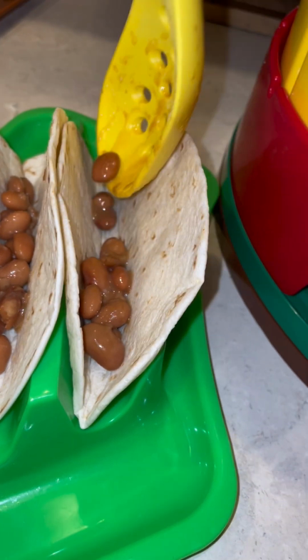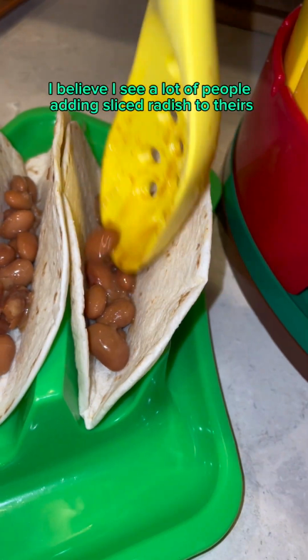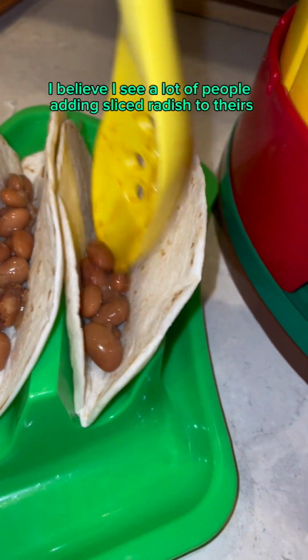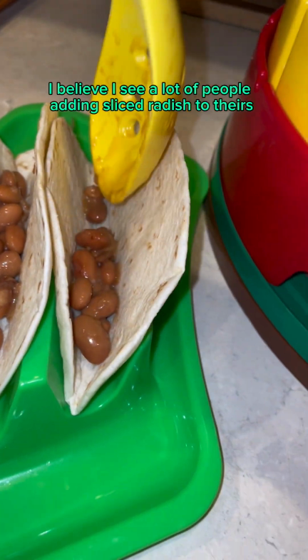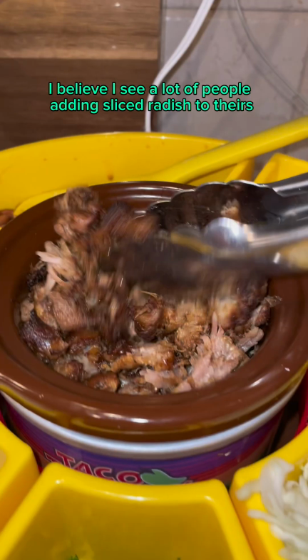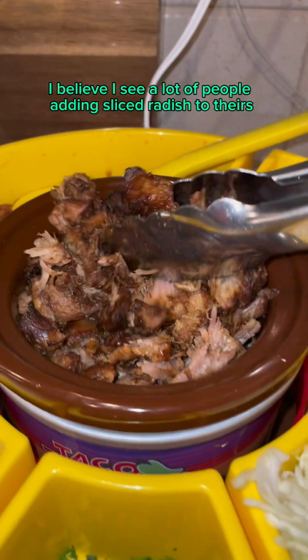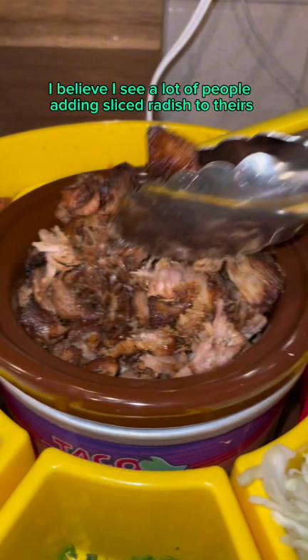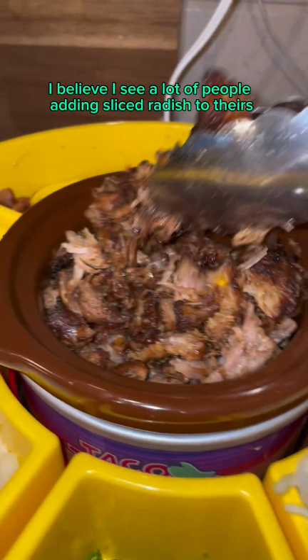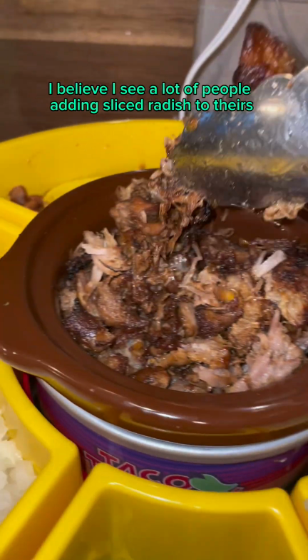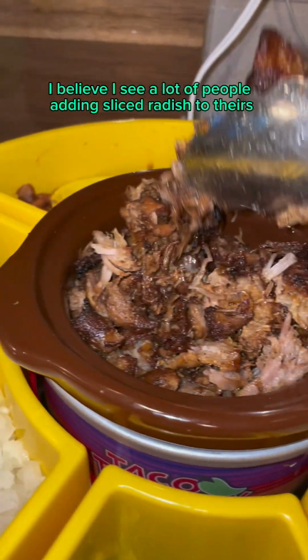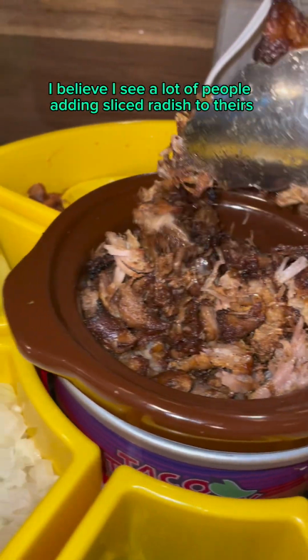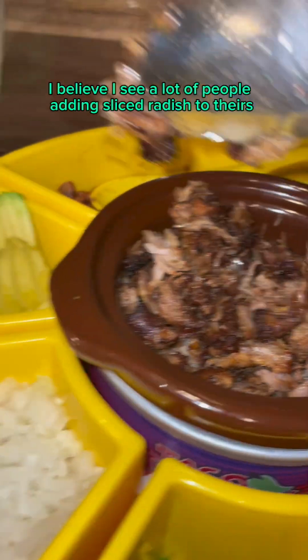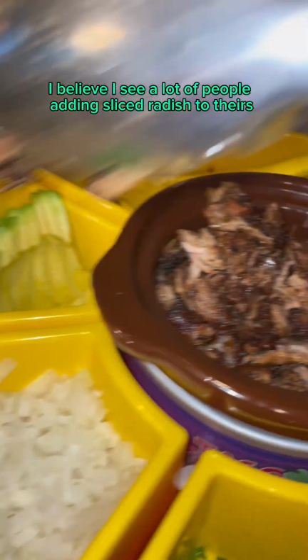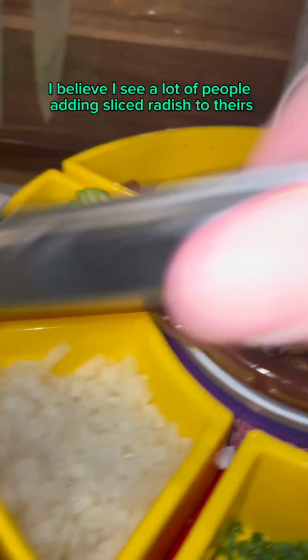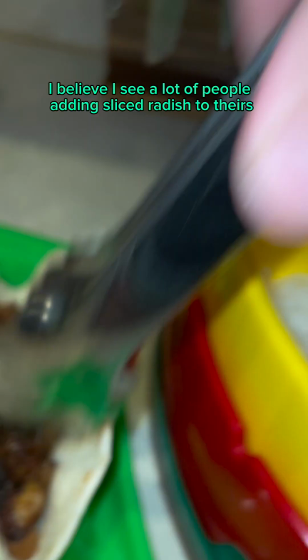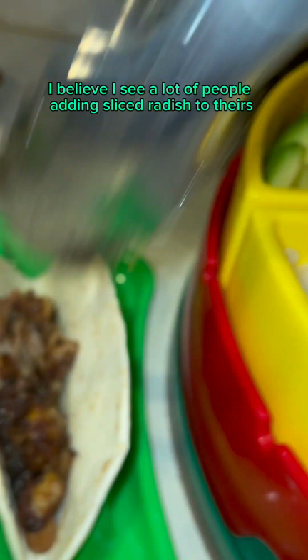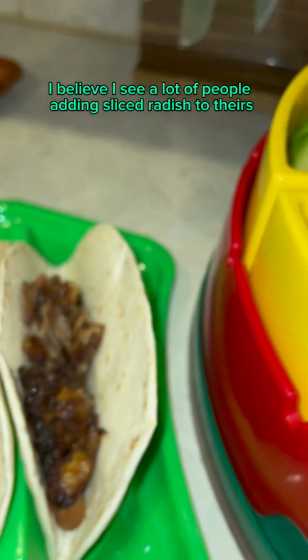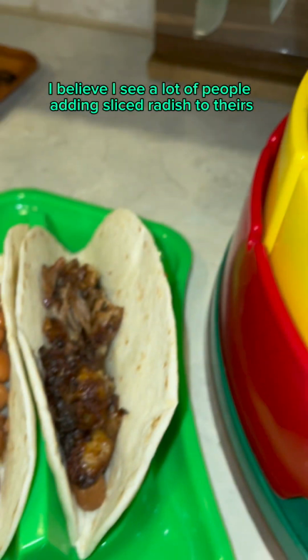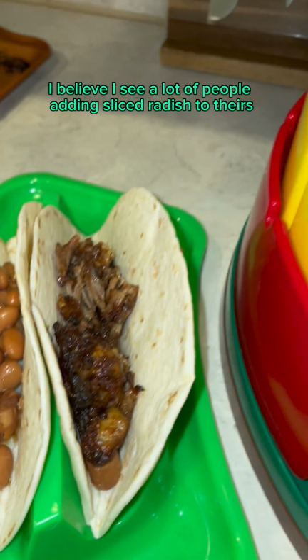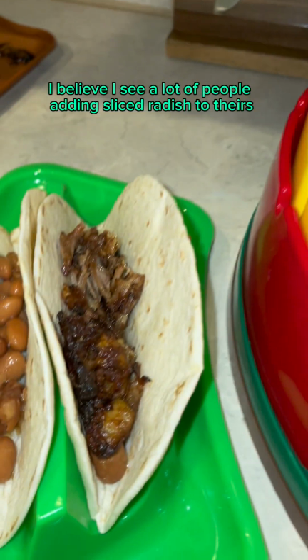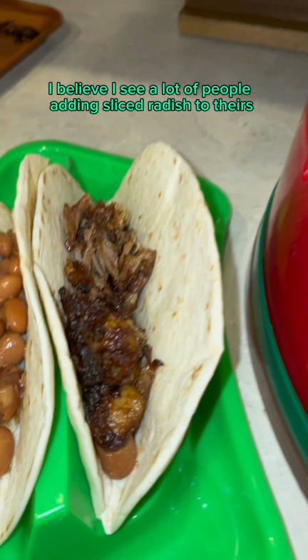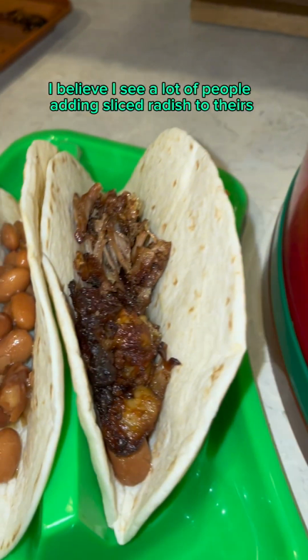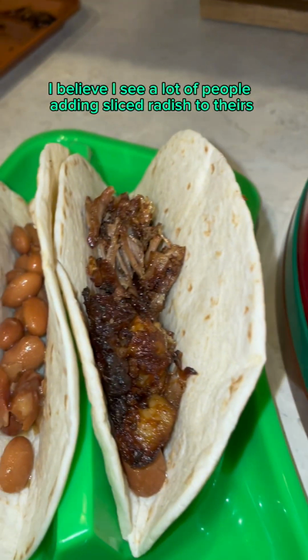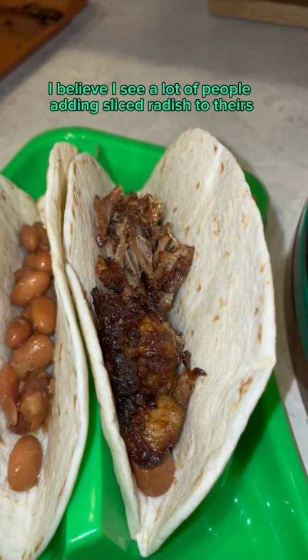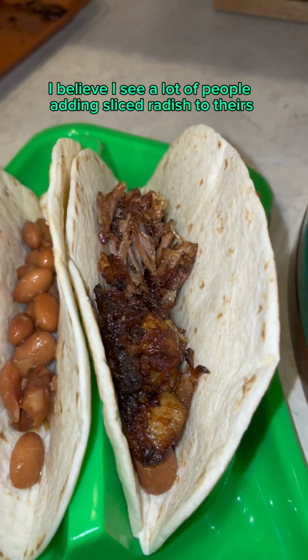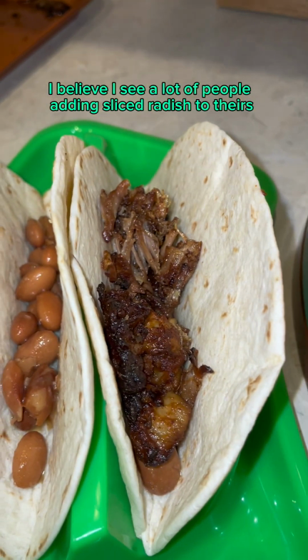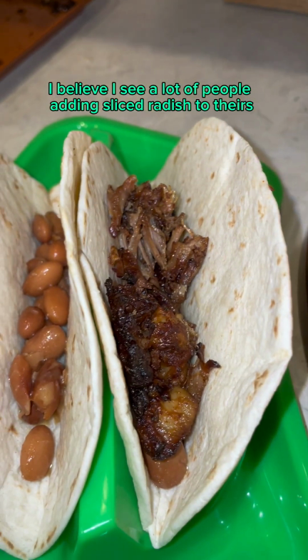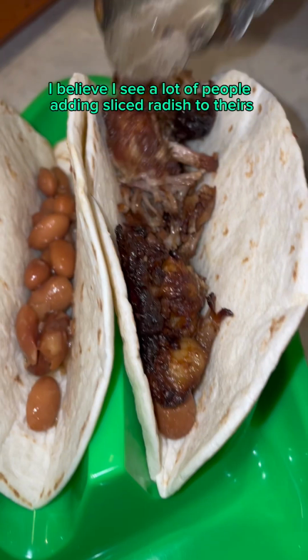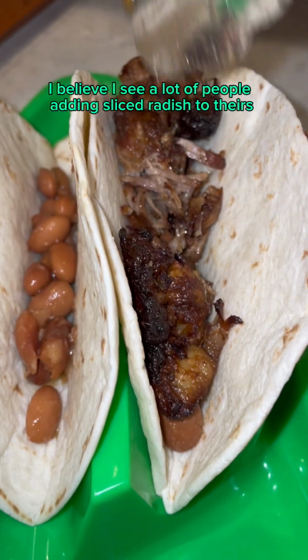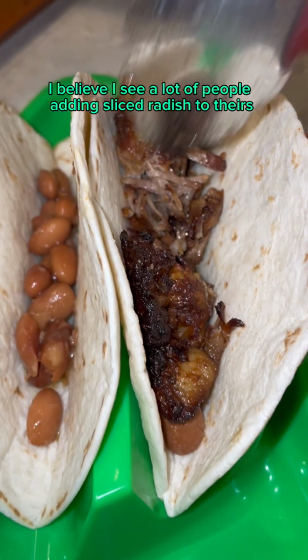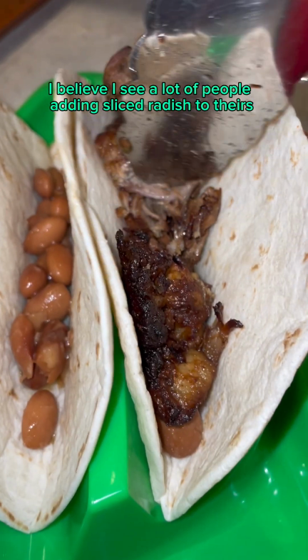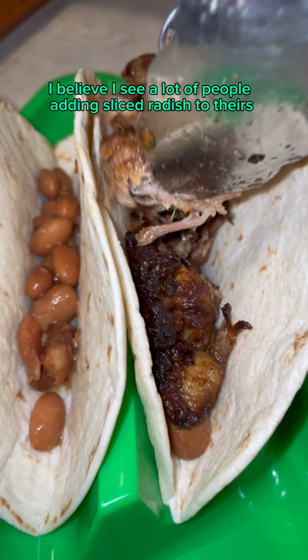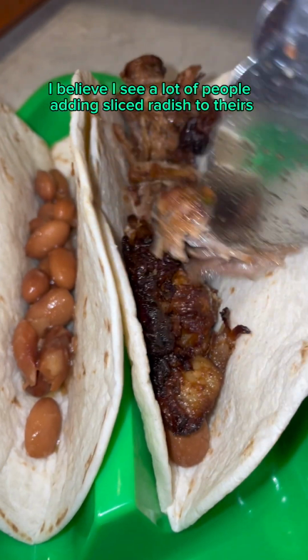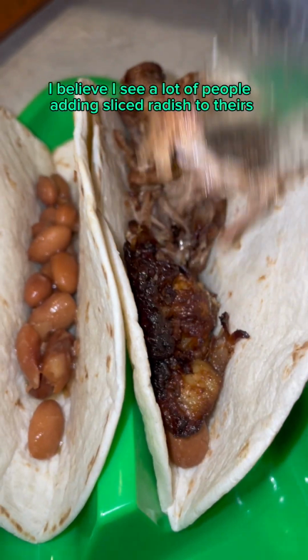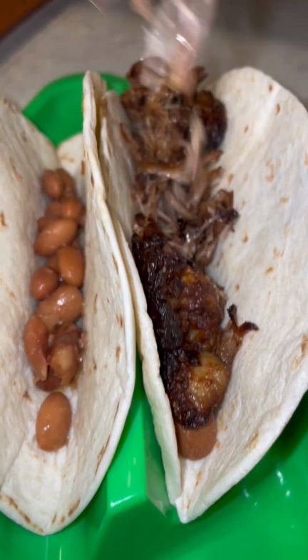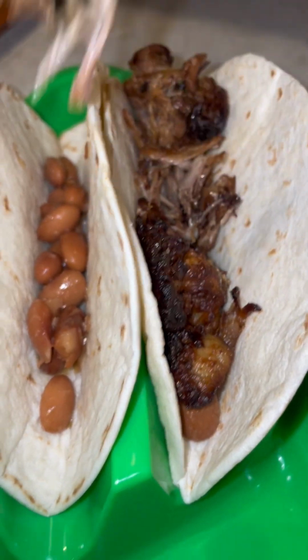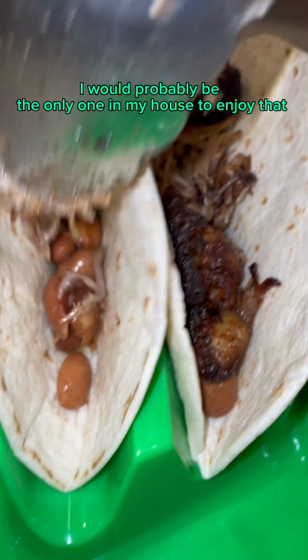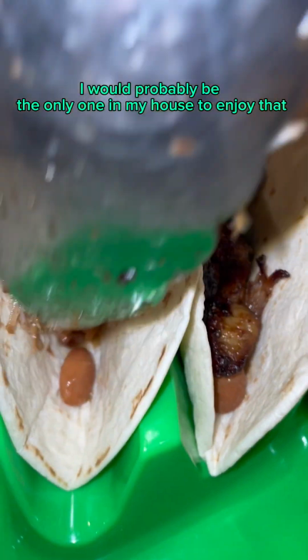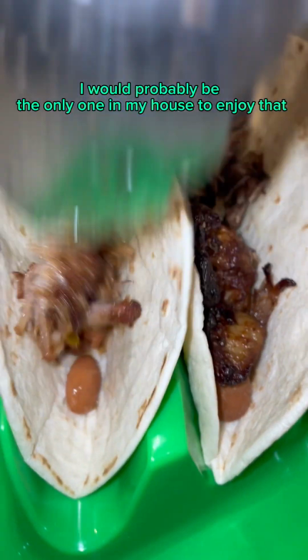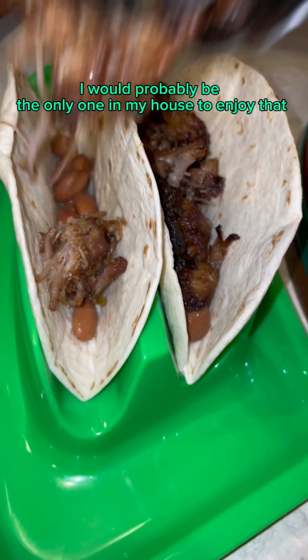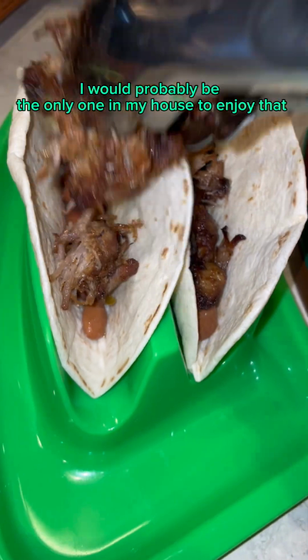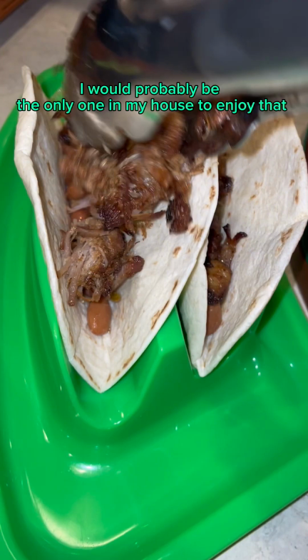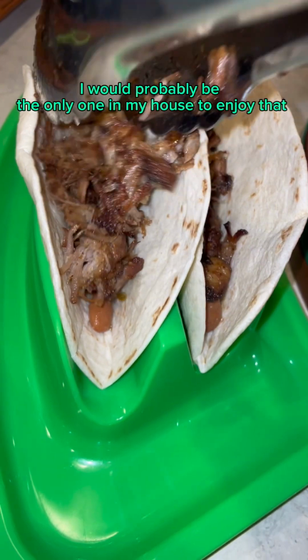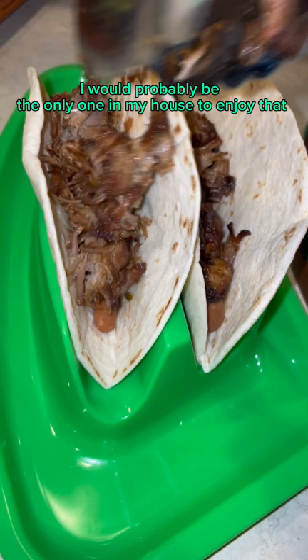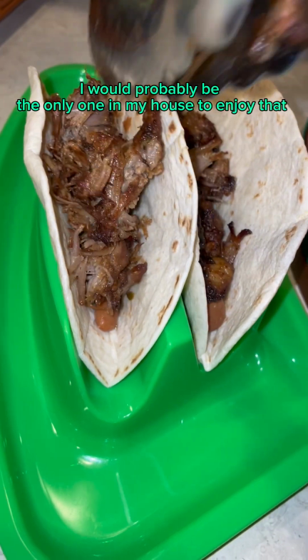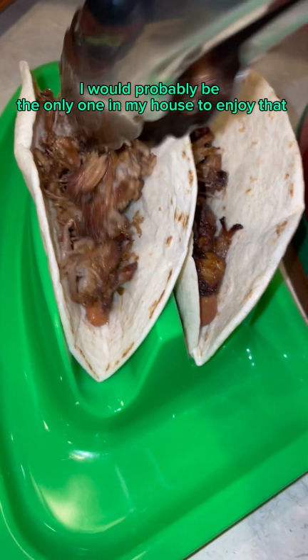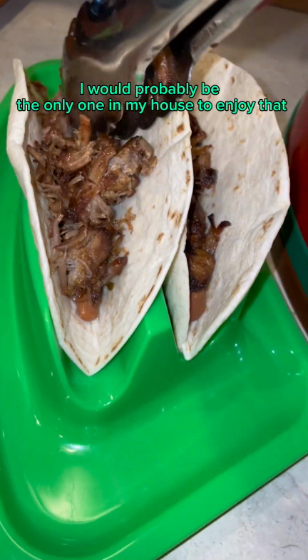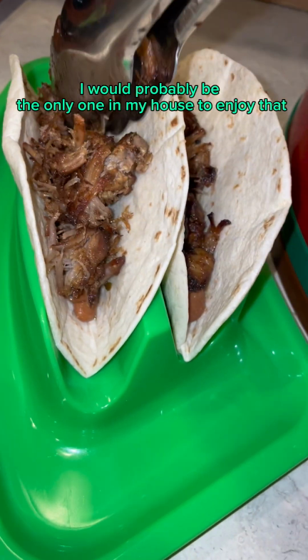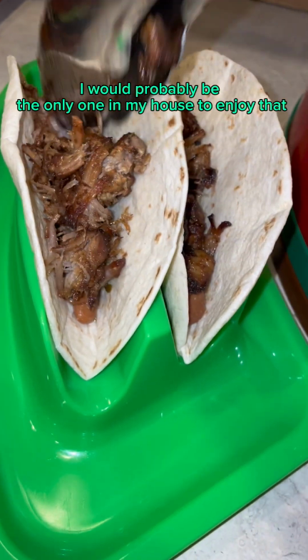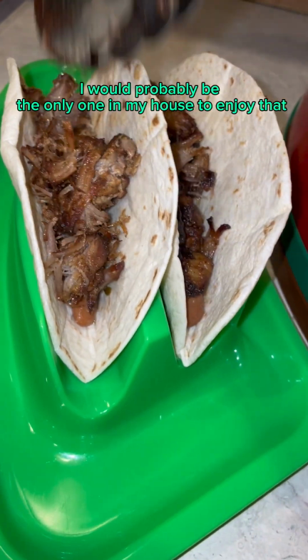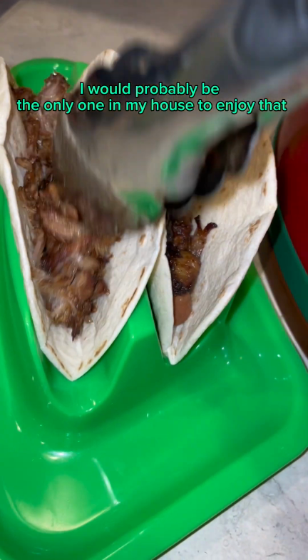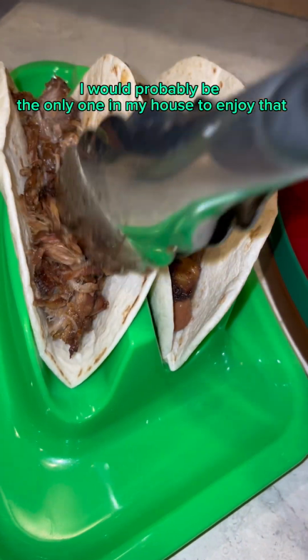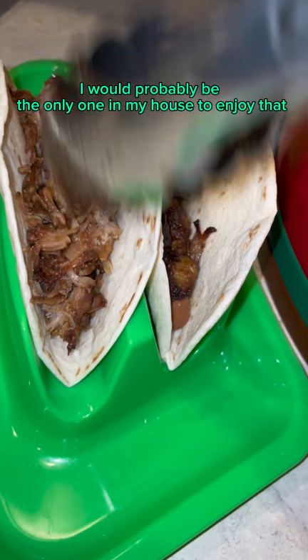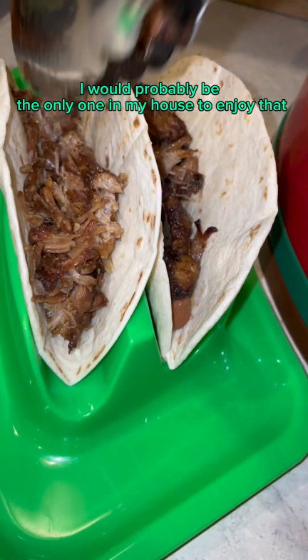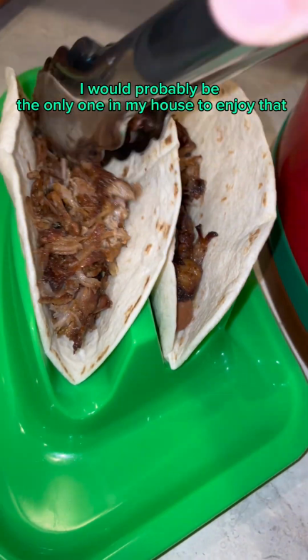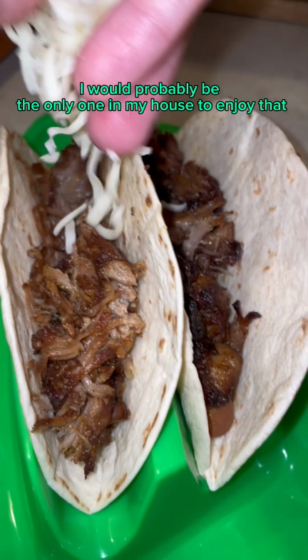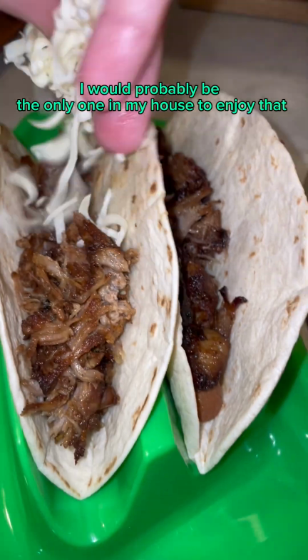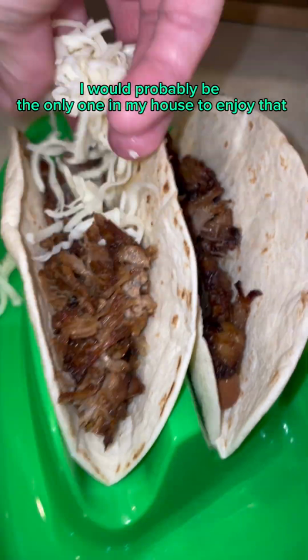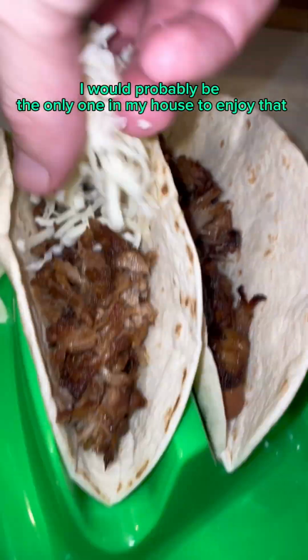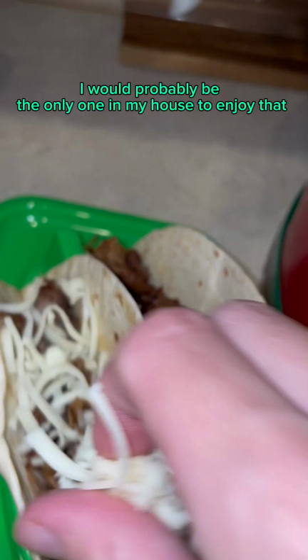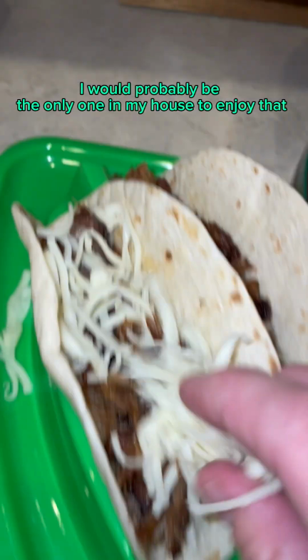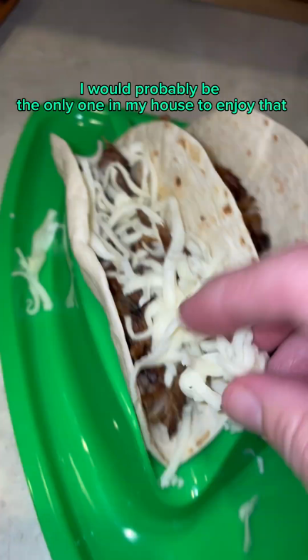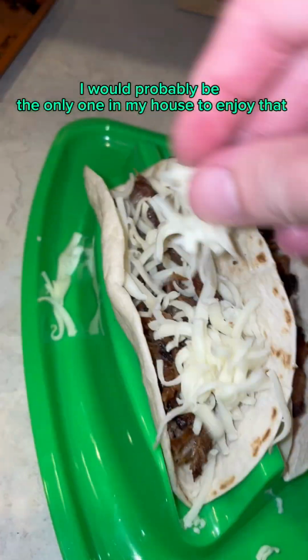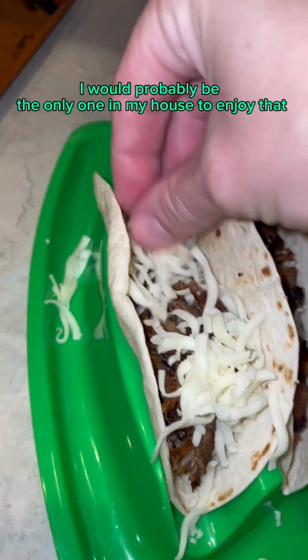I see a lot of people adding sliced radish to theirs — I would probably be the only one in my house to enjoy that.